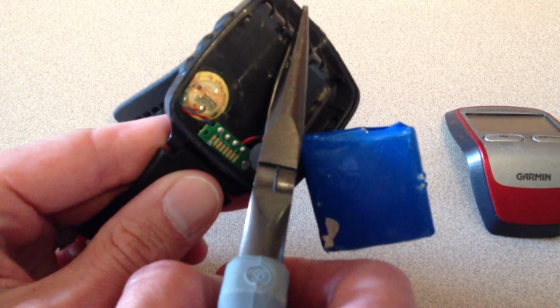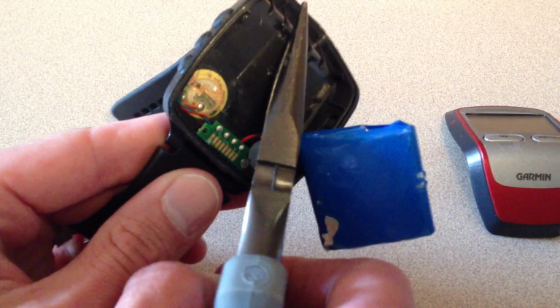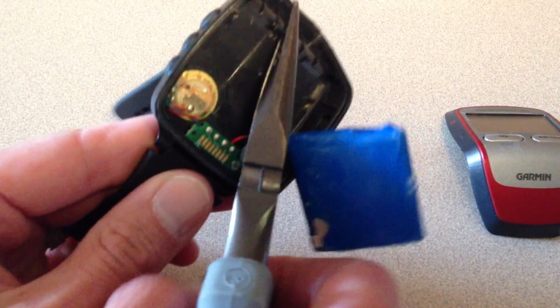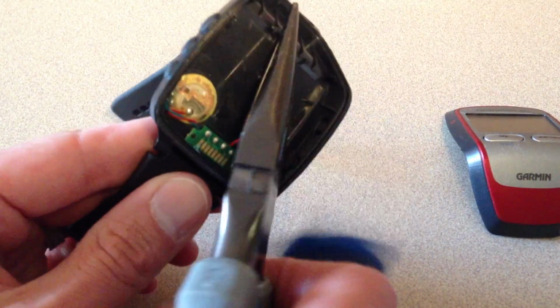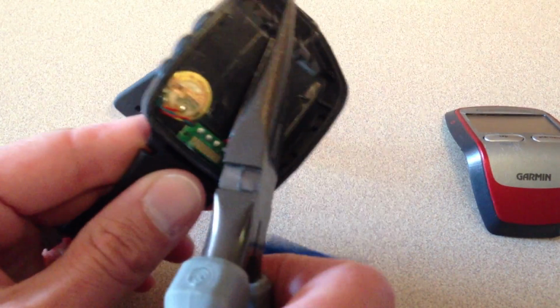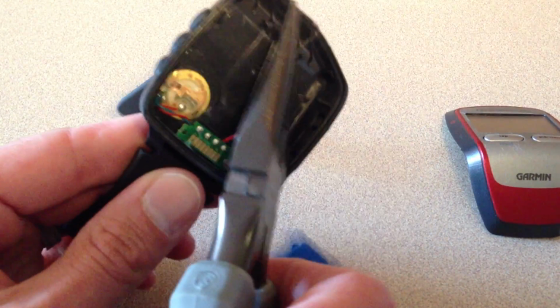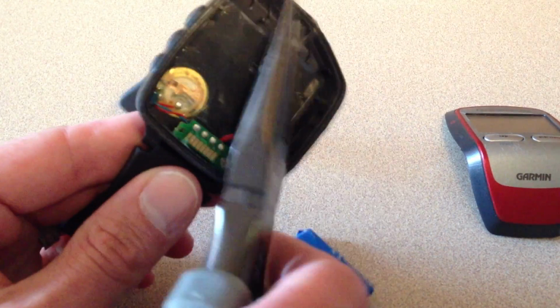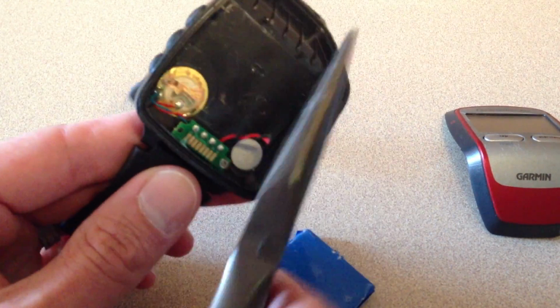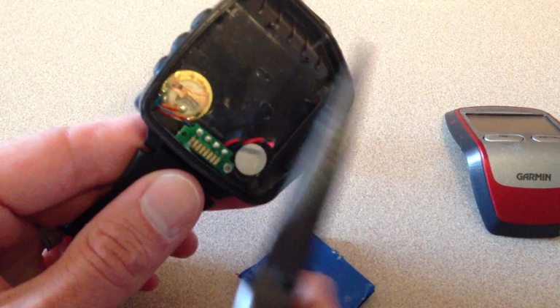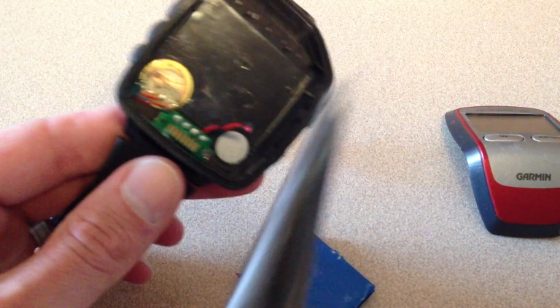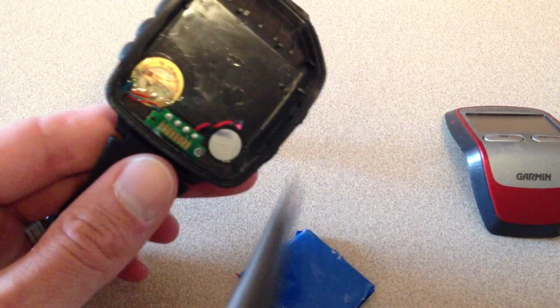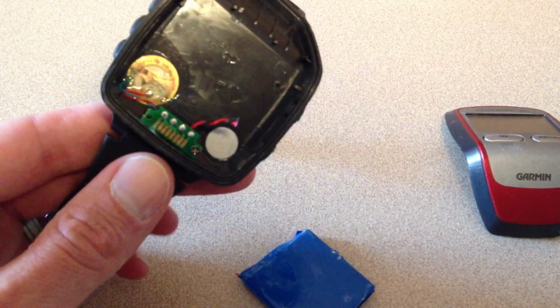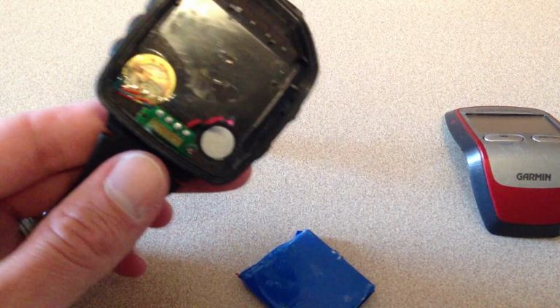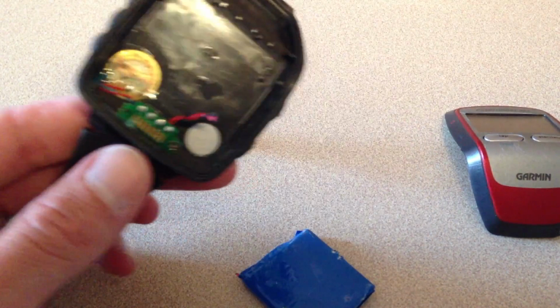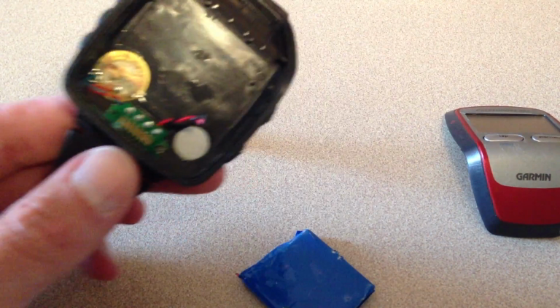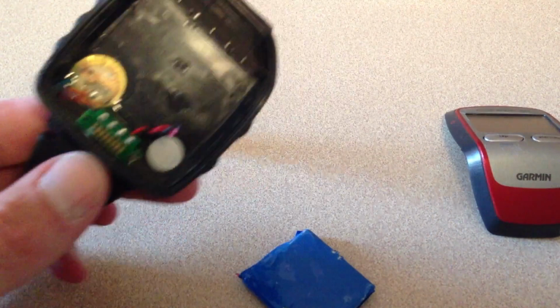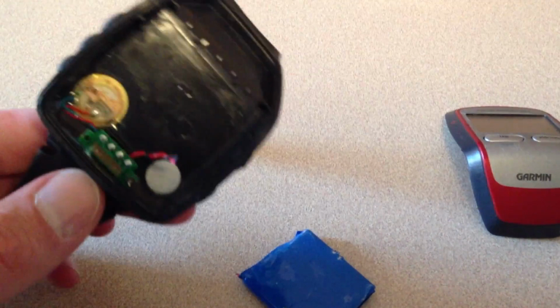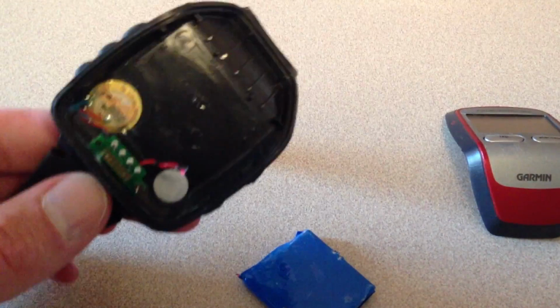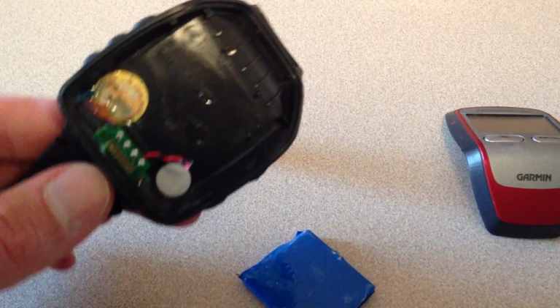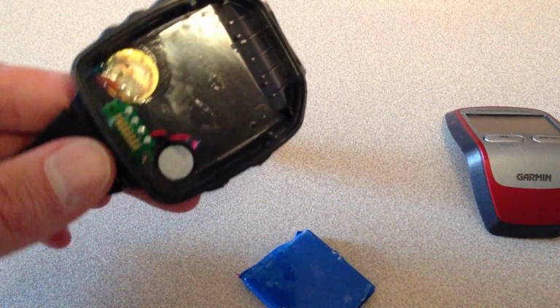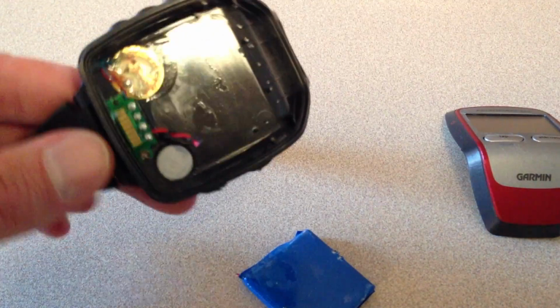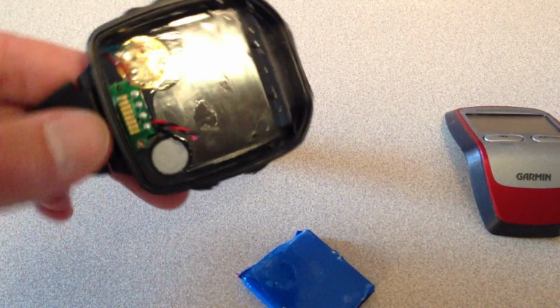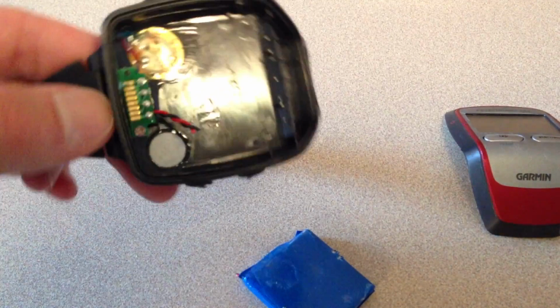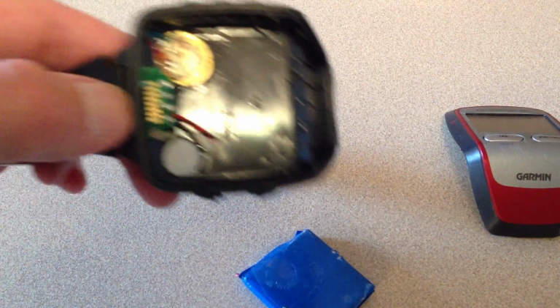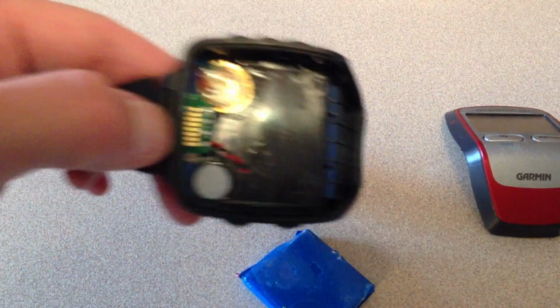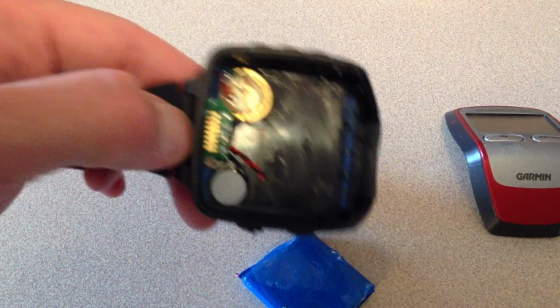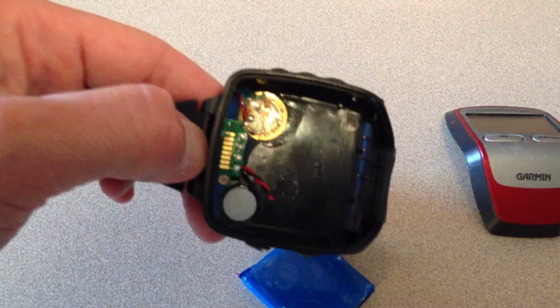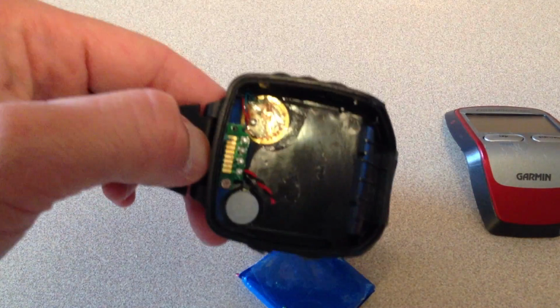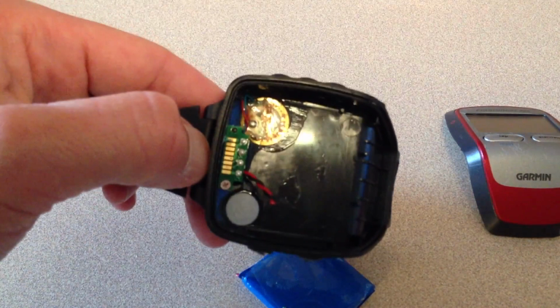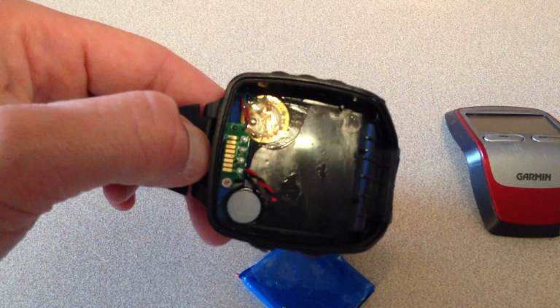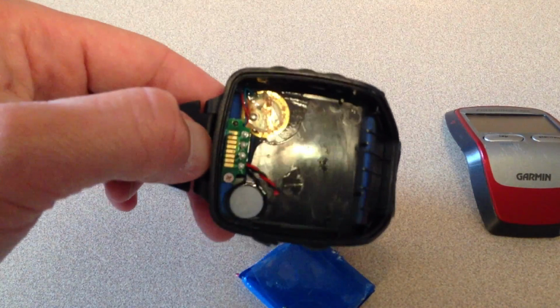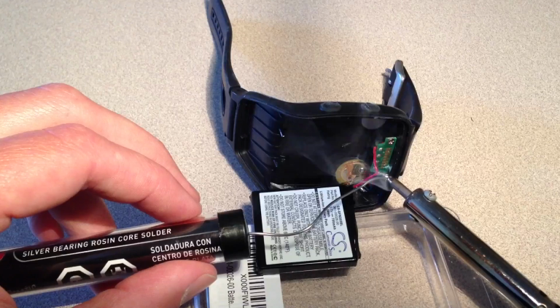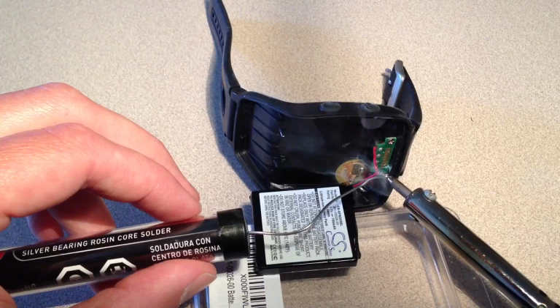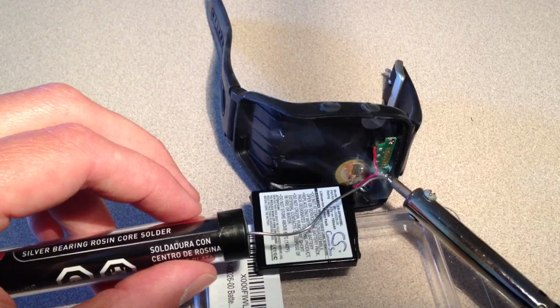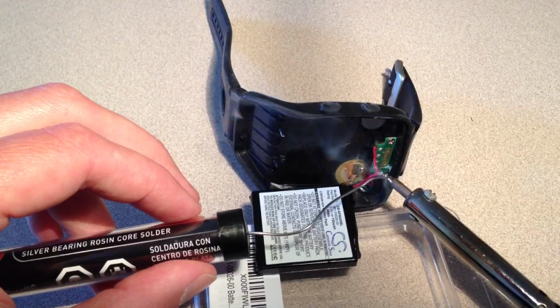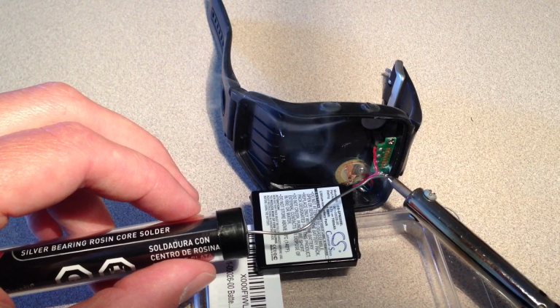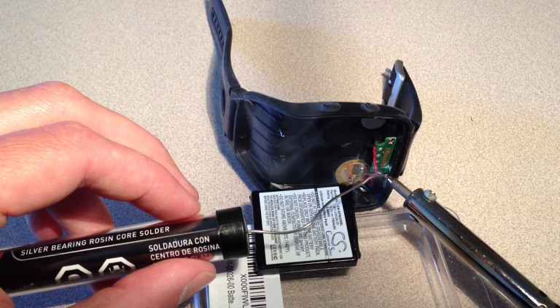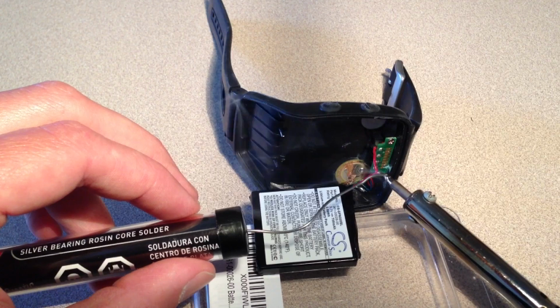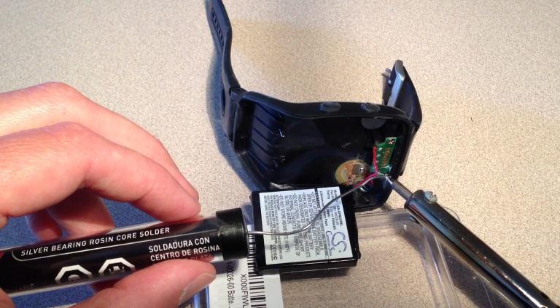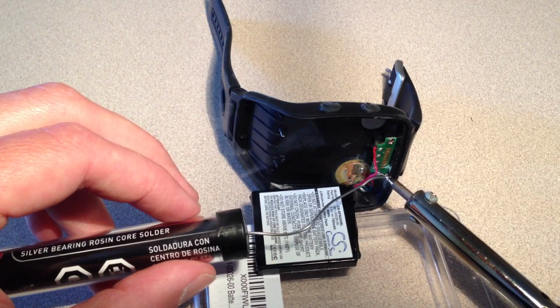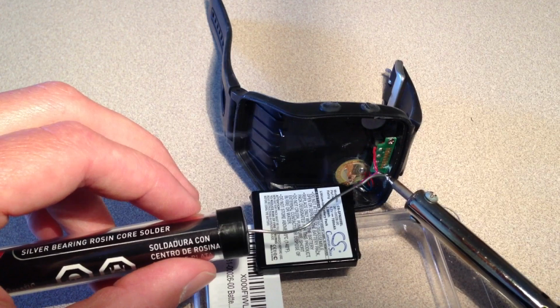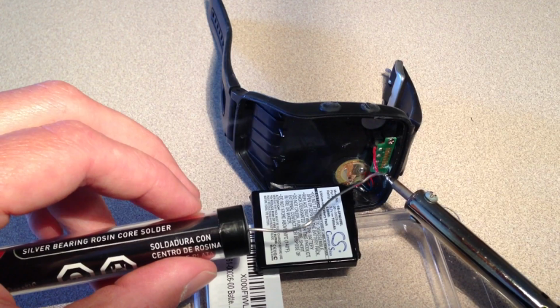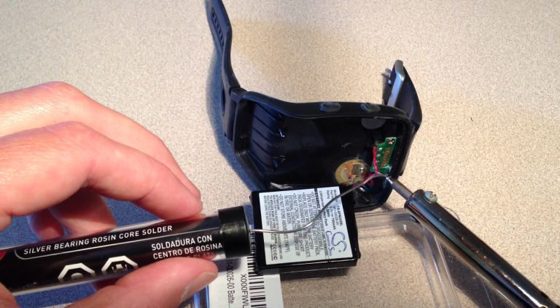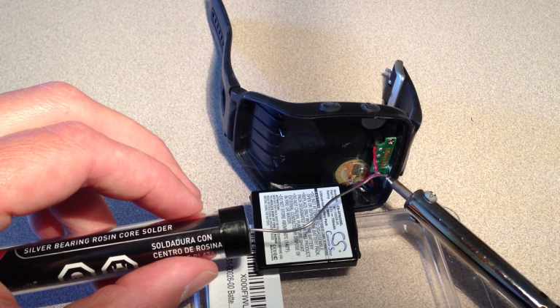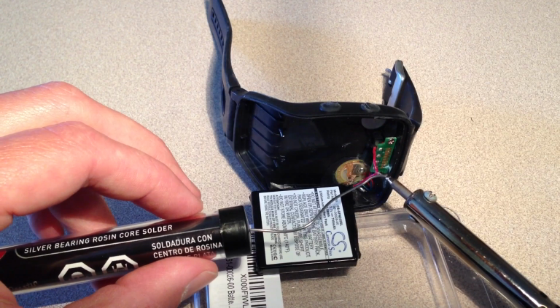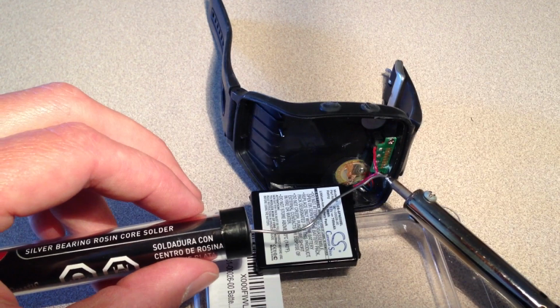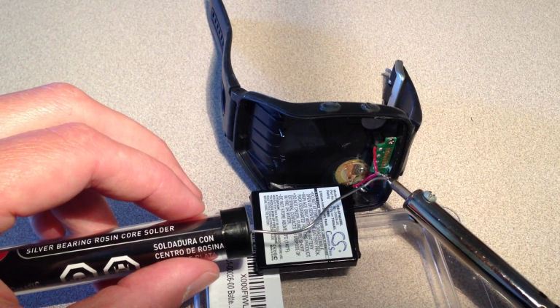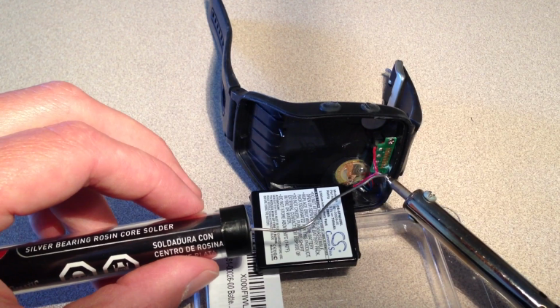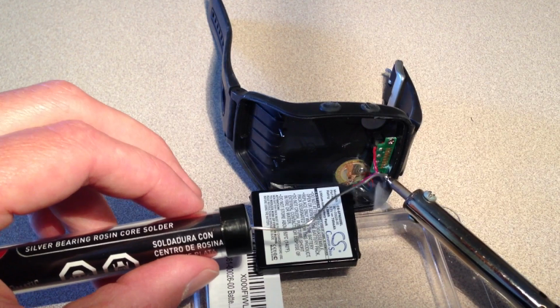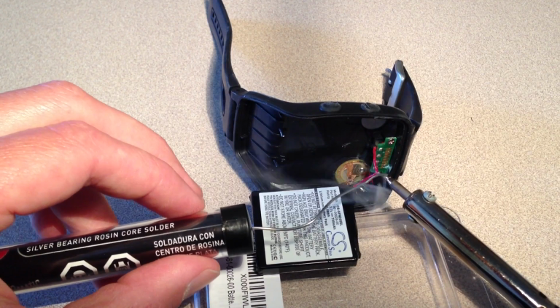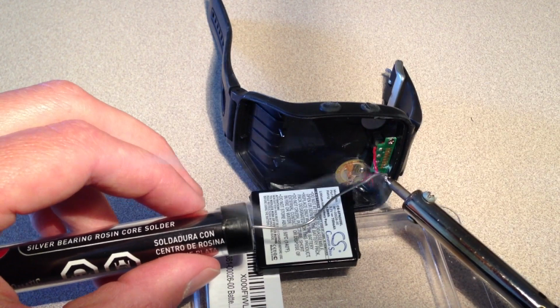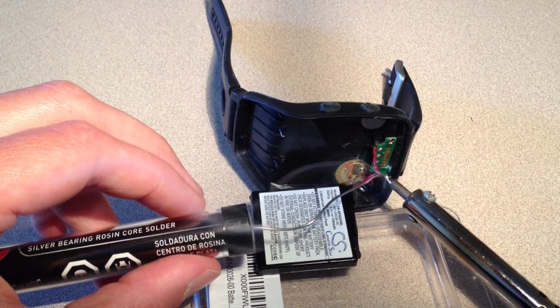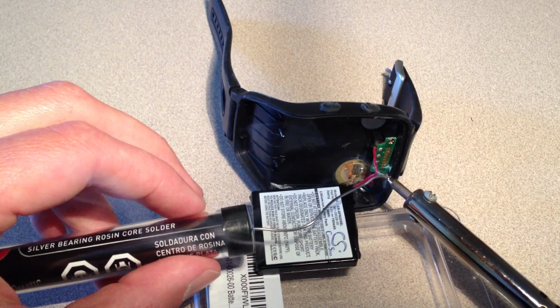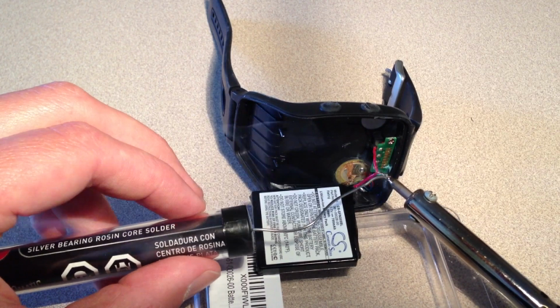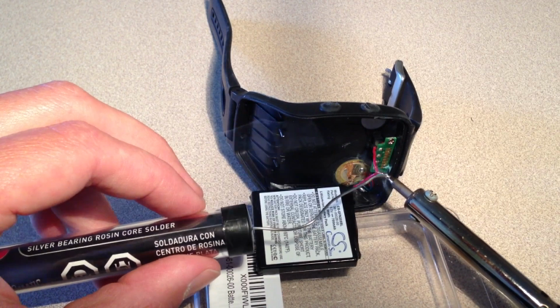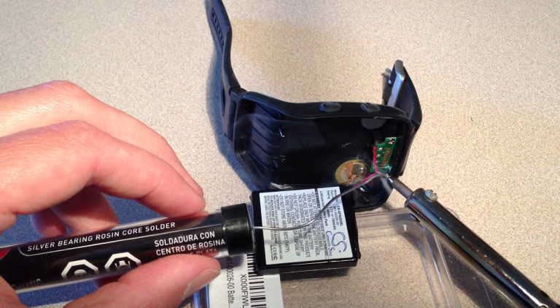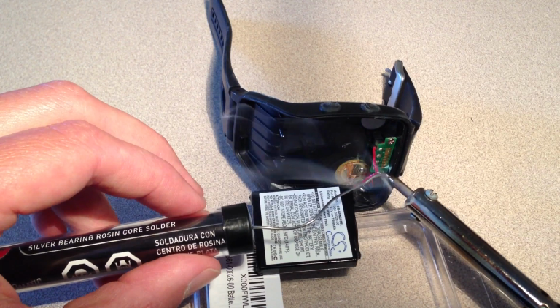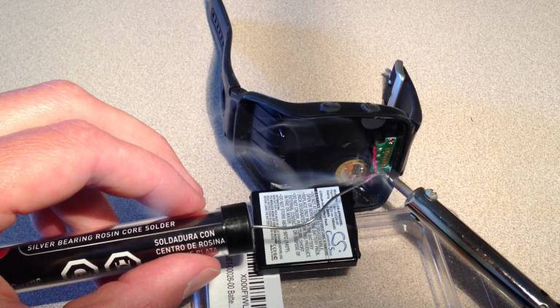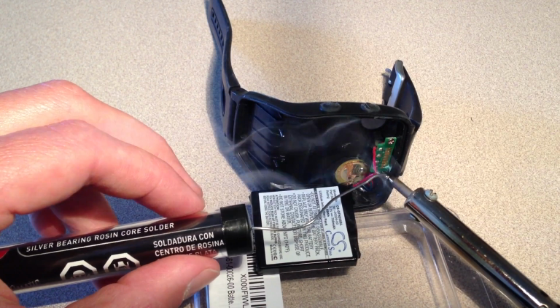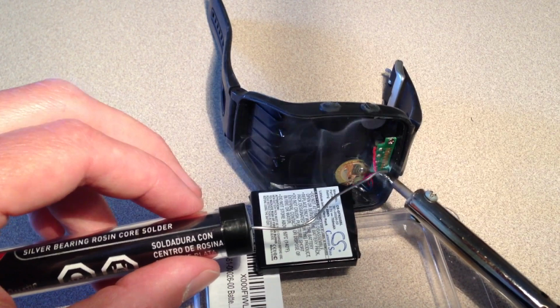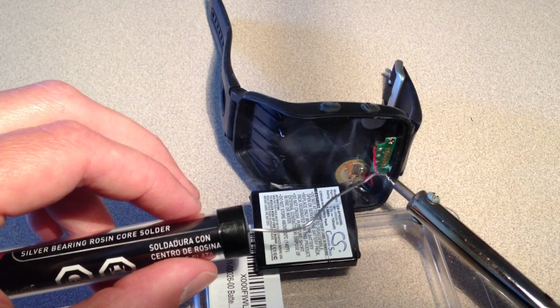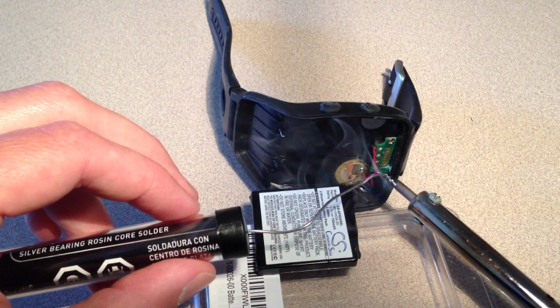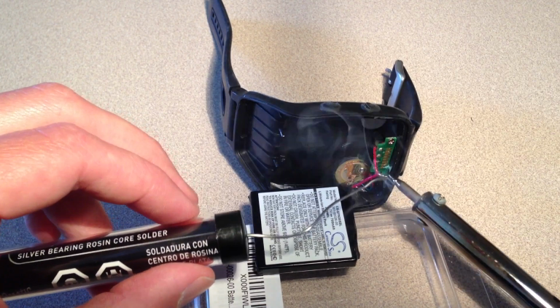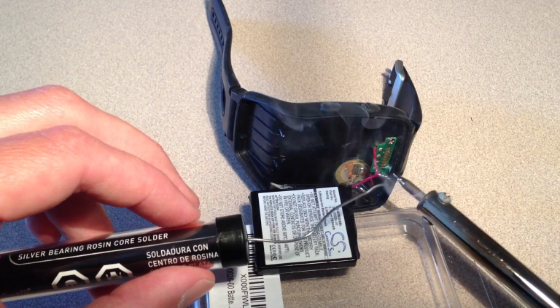Cut the old battery off, cutting as close as you can to the battery side. Then solder the new battery on.